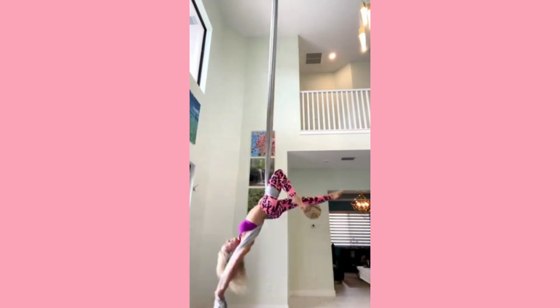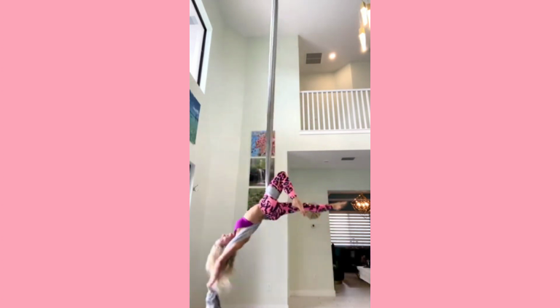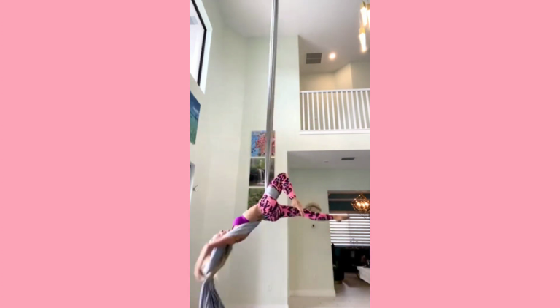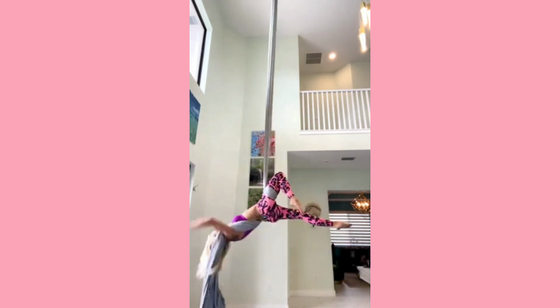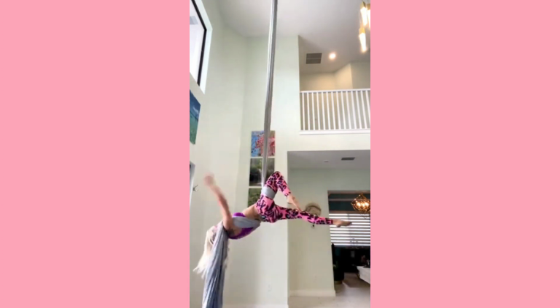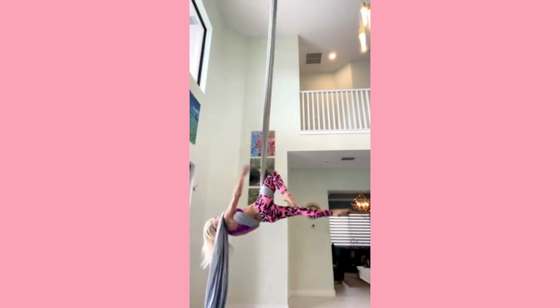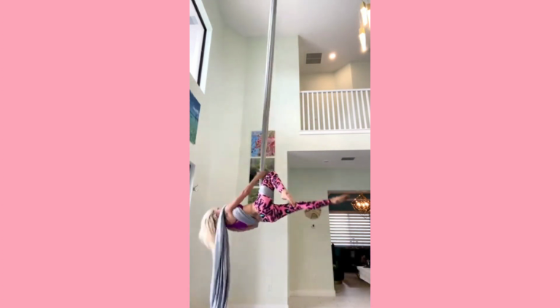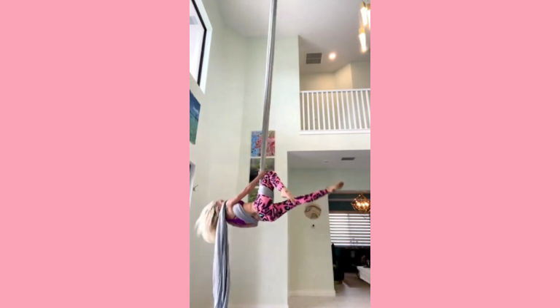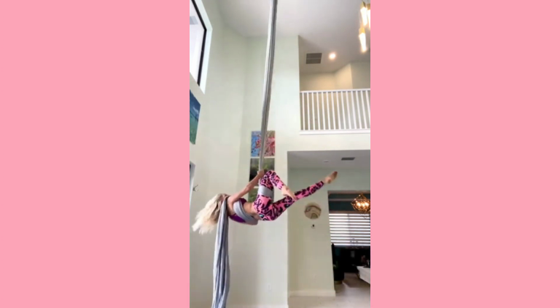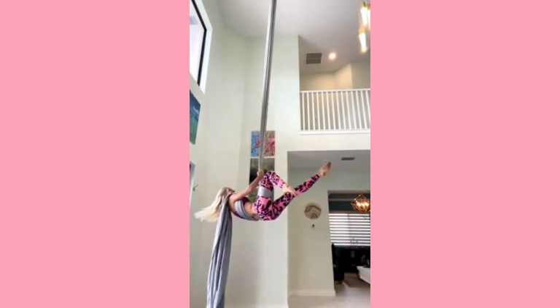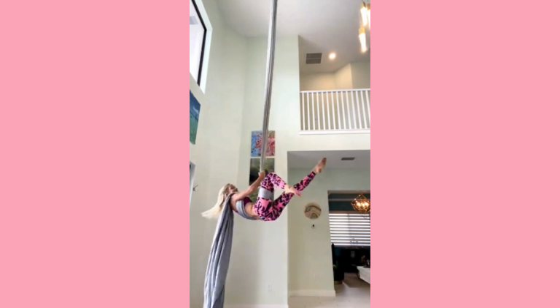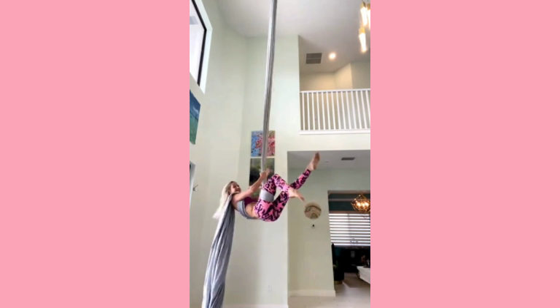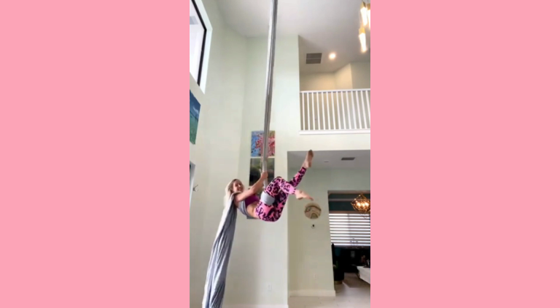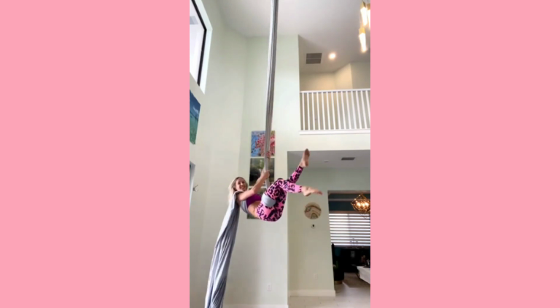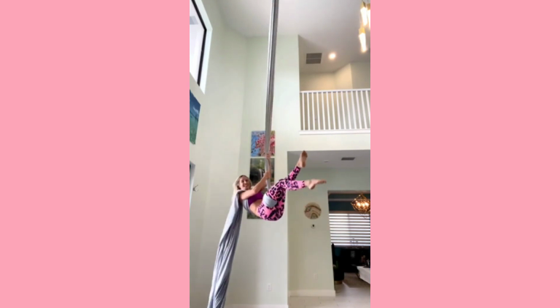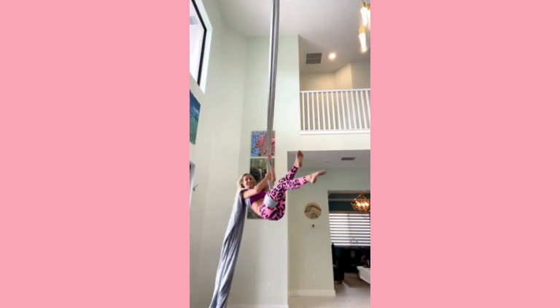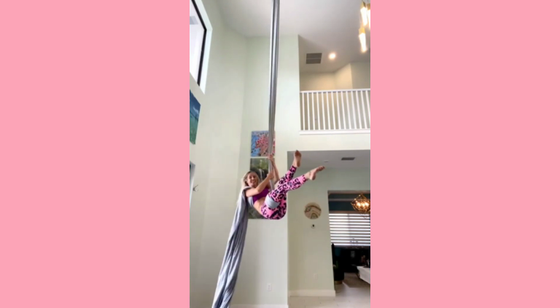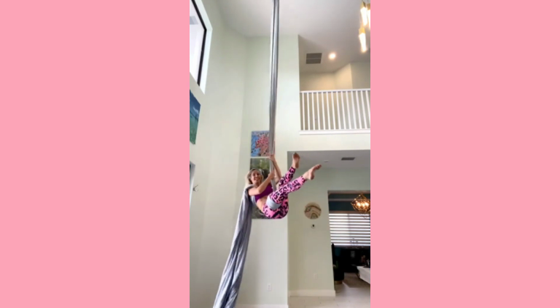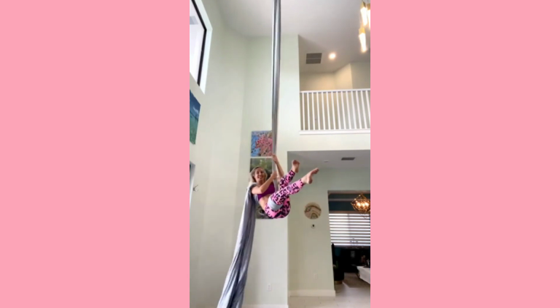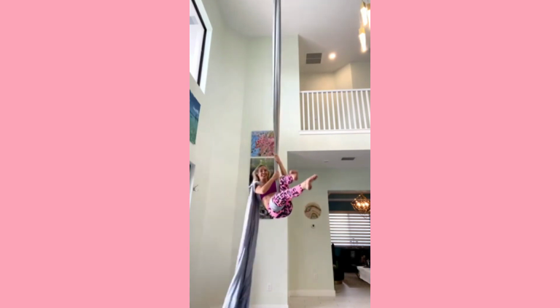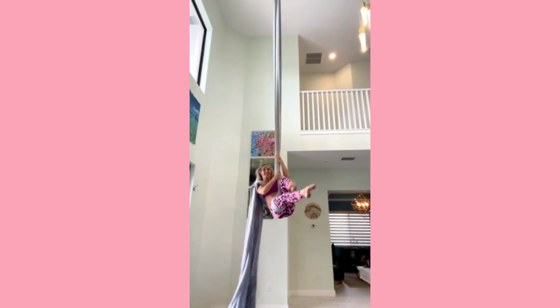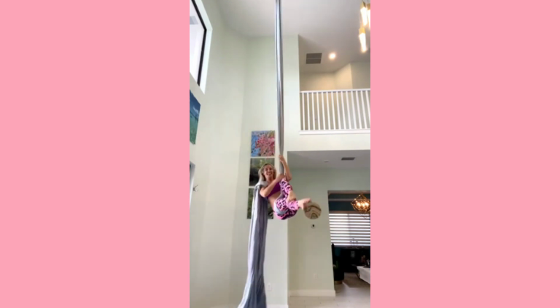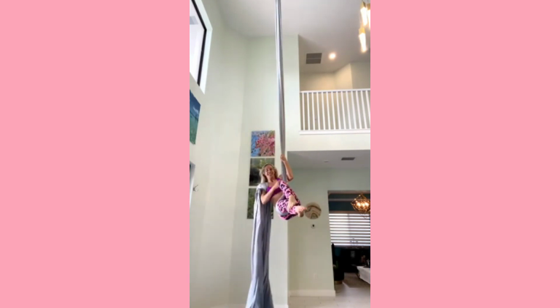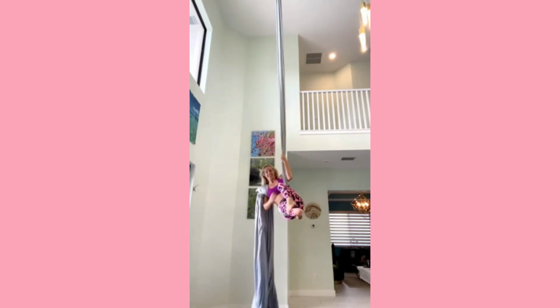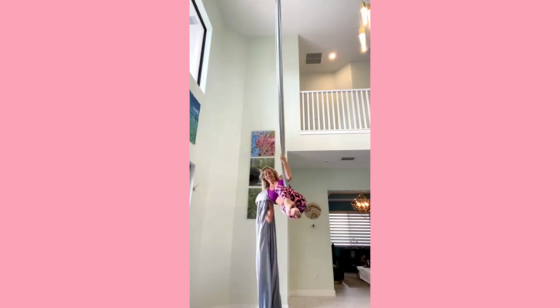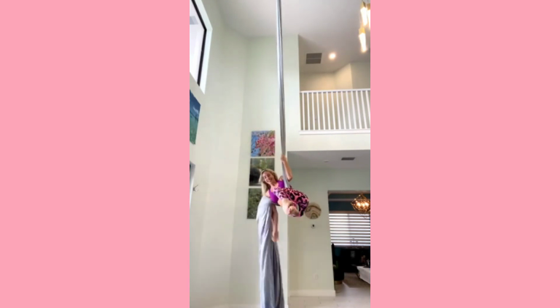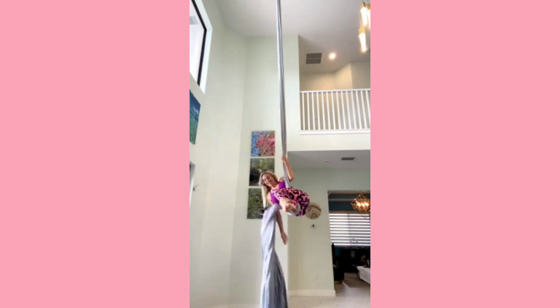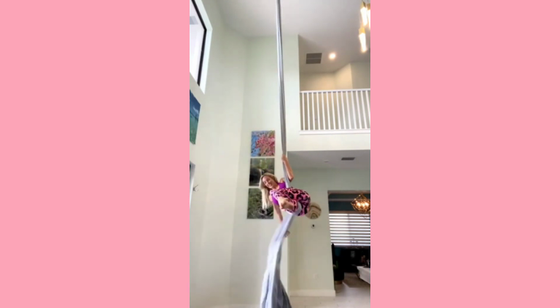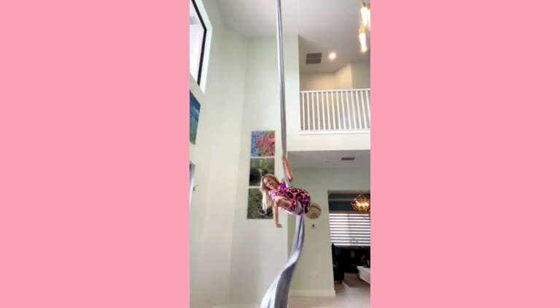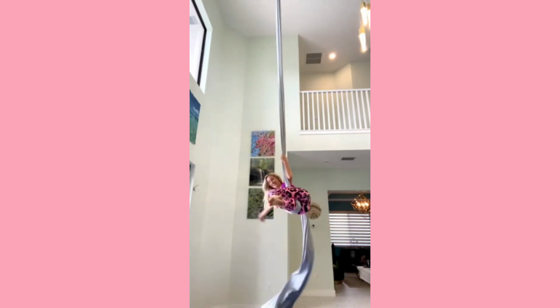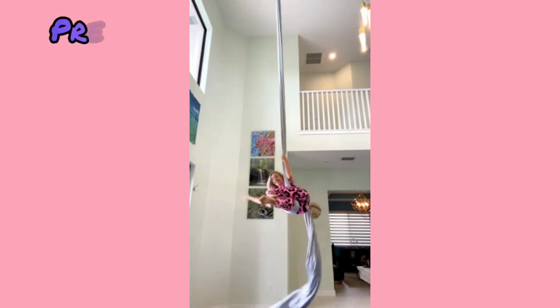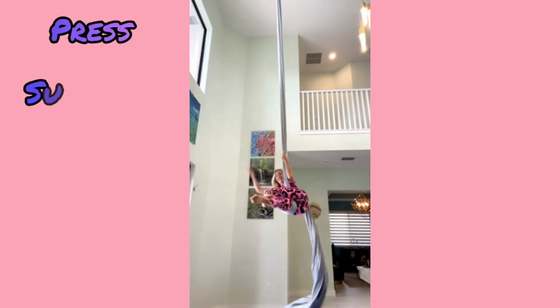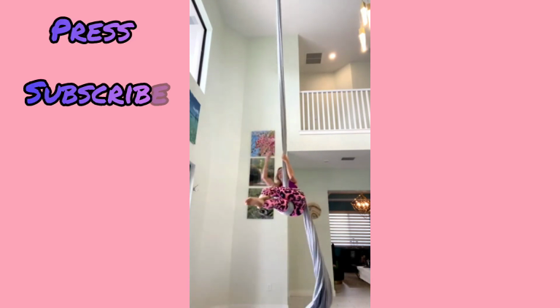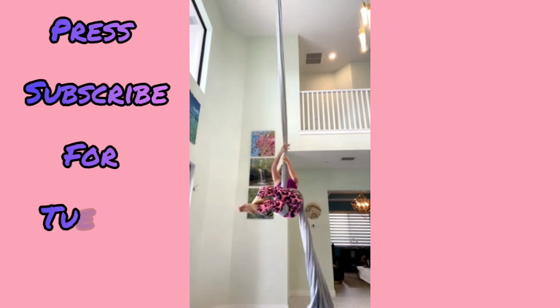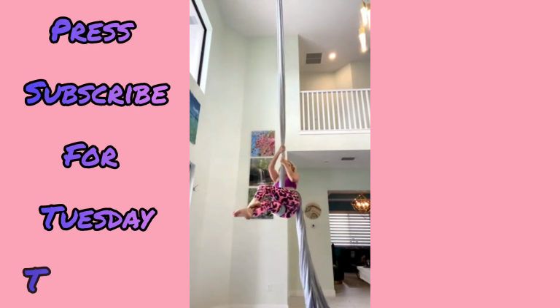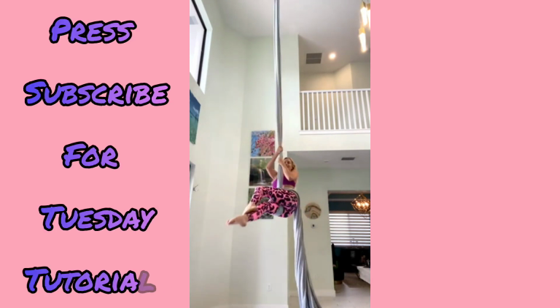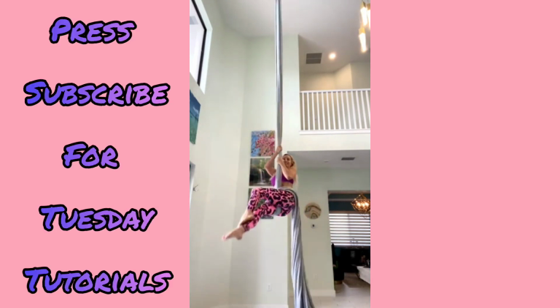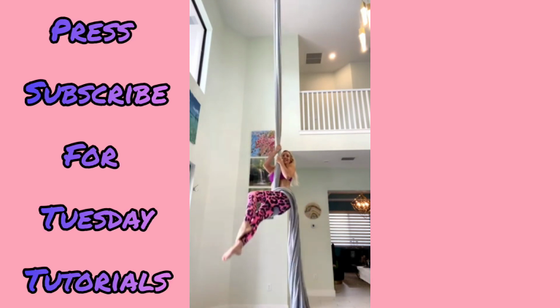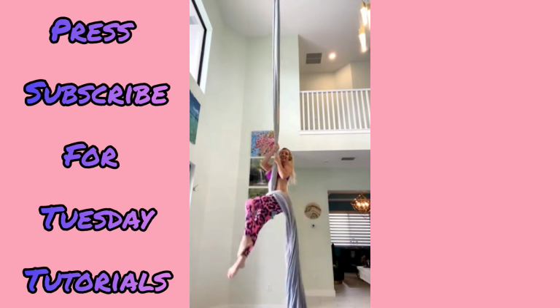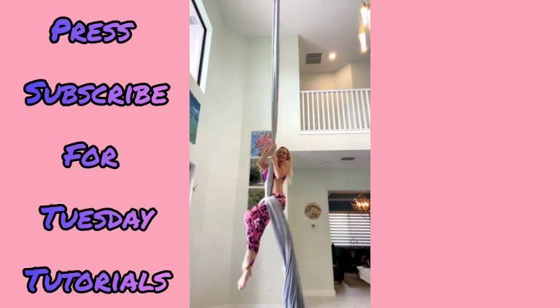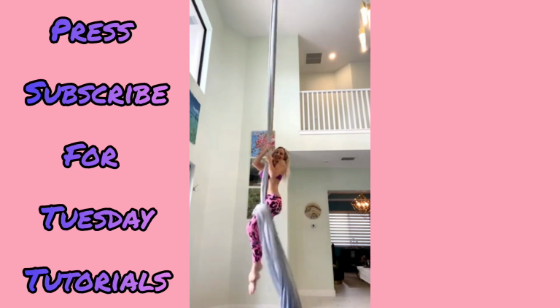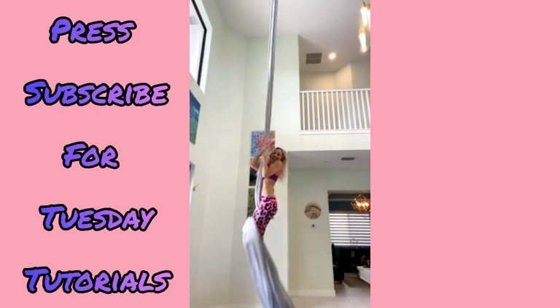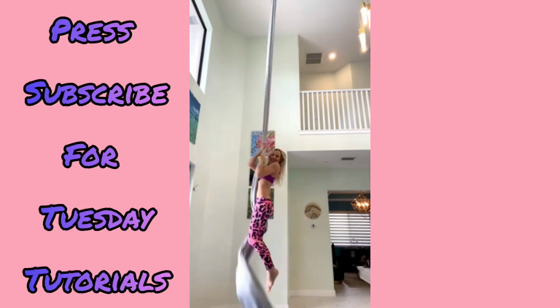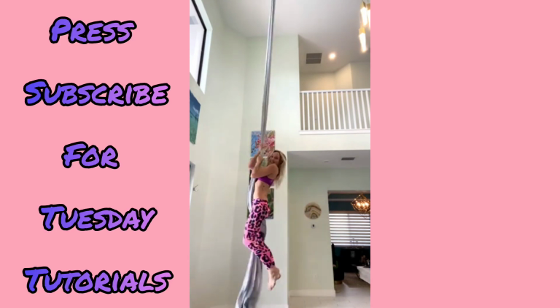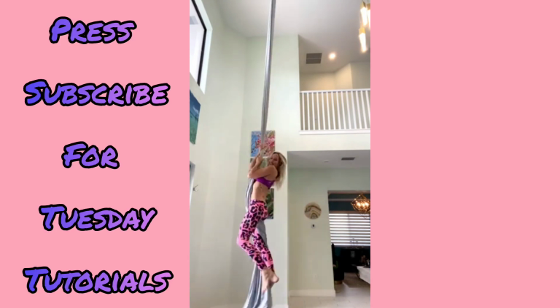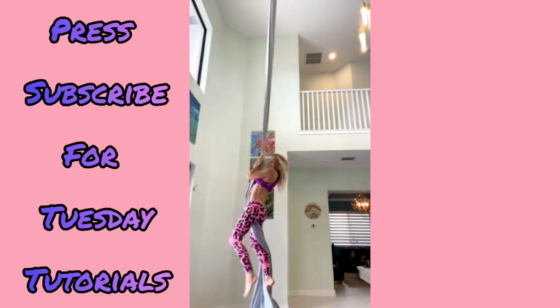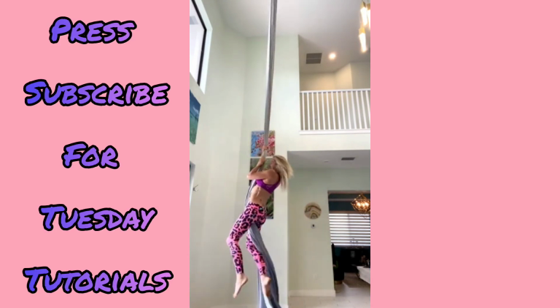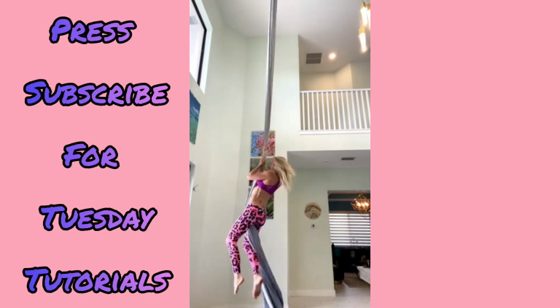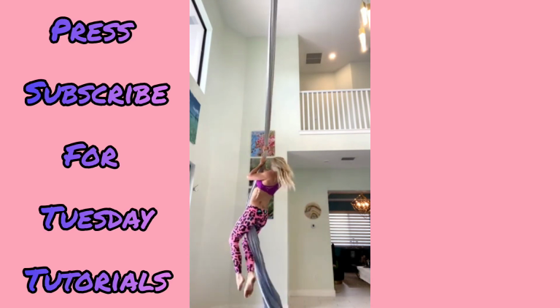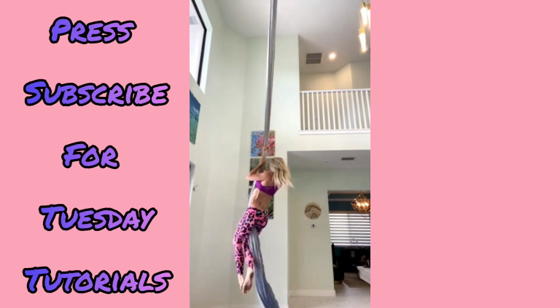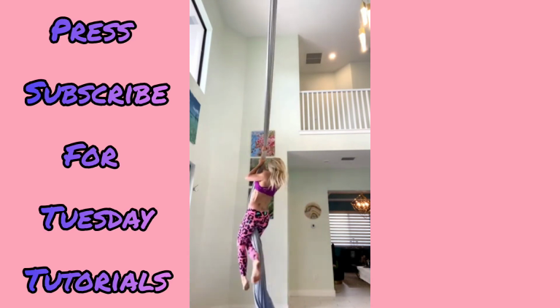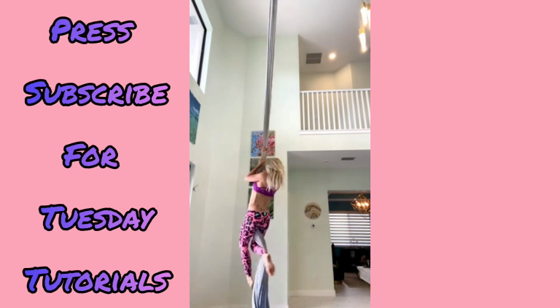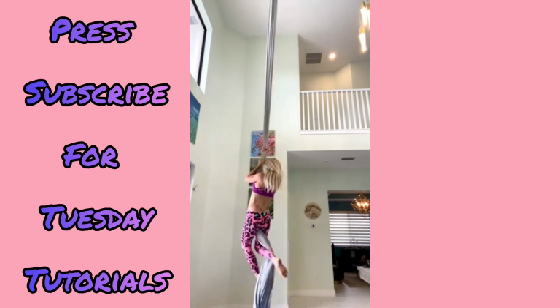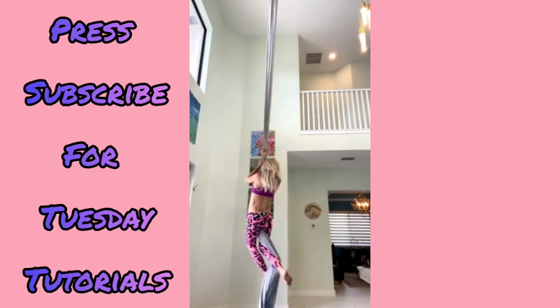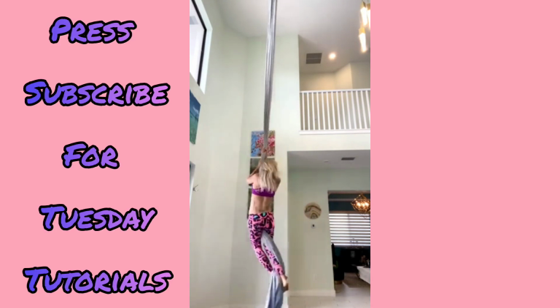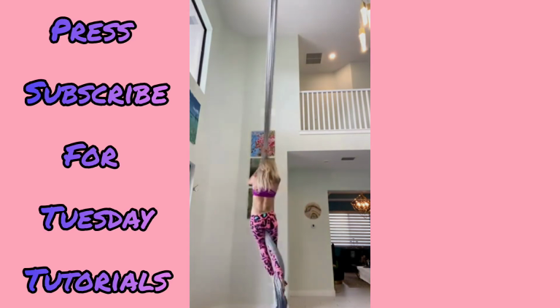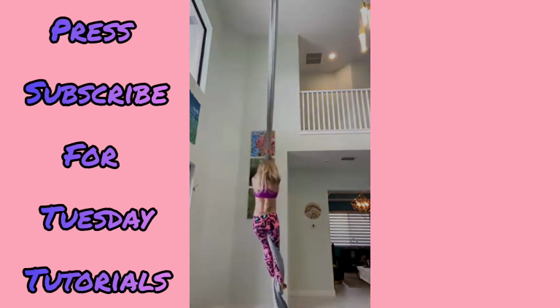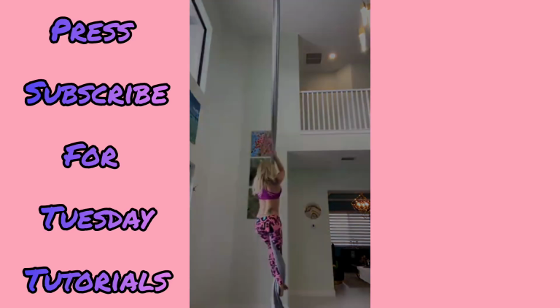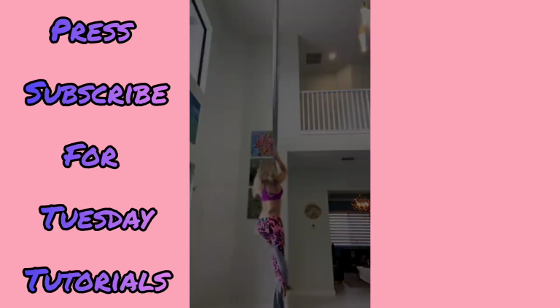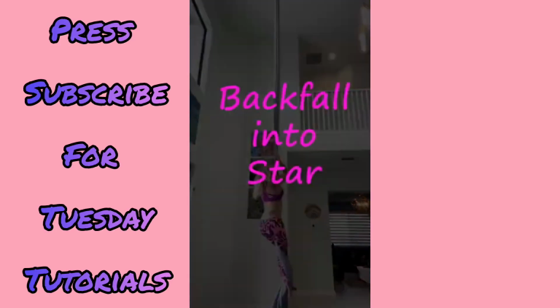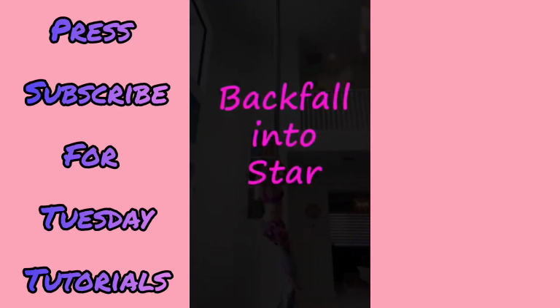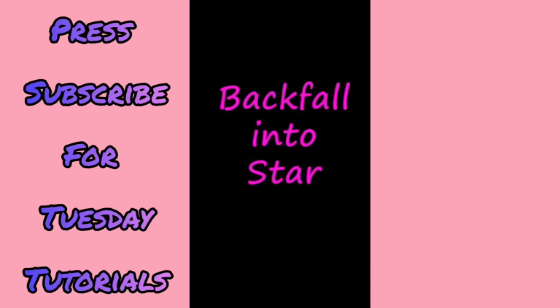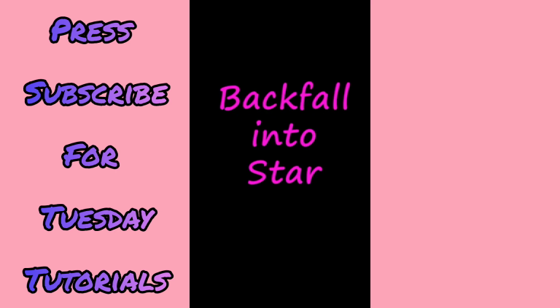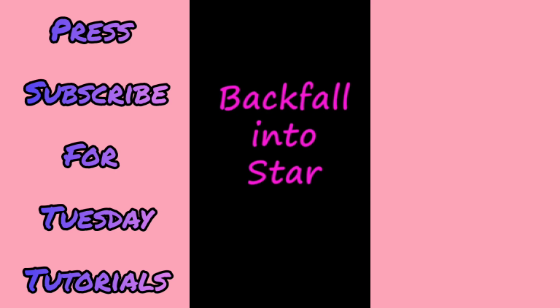Roll through that pencil and you find your star drop at the end. Climb up. Drop the fabric off your shoulder and release back to your climb.